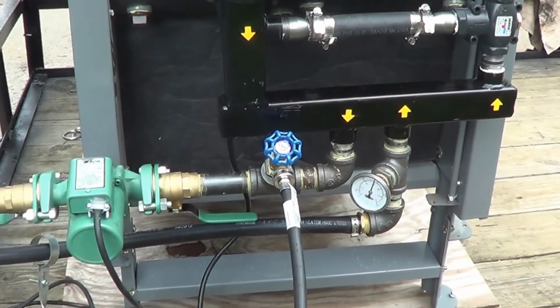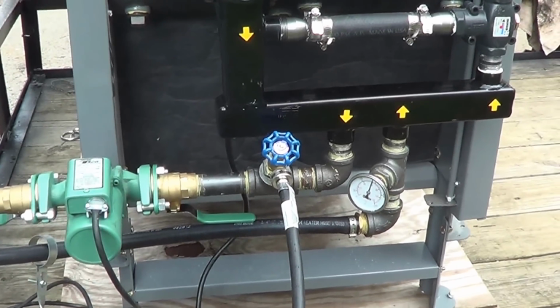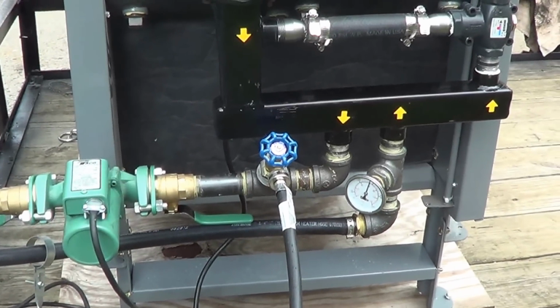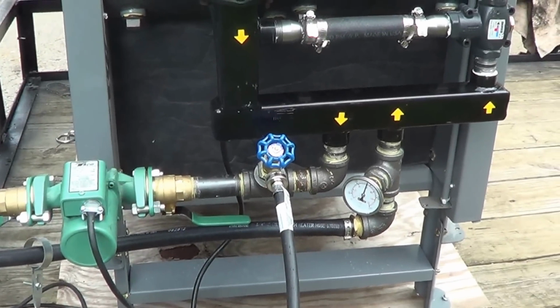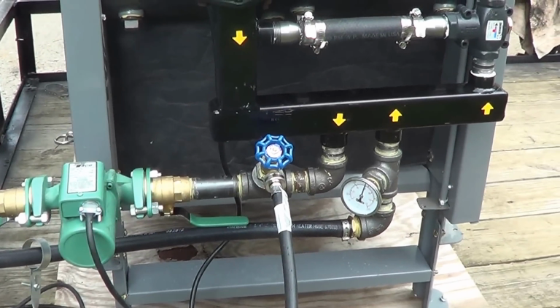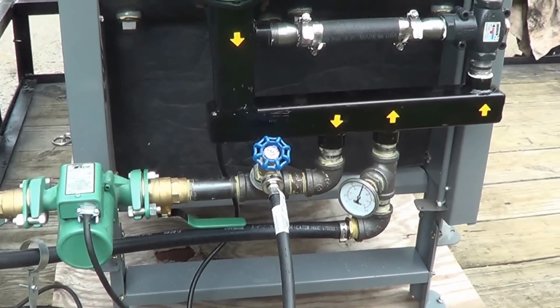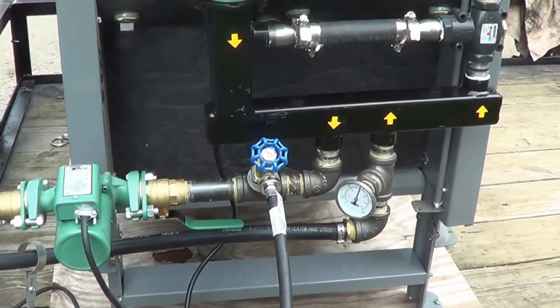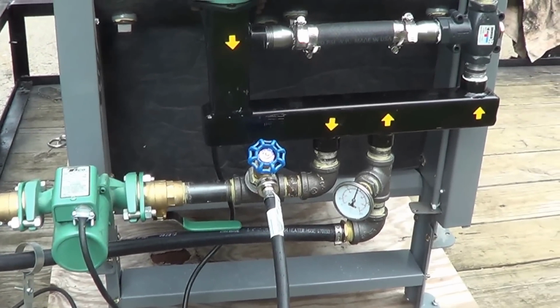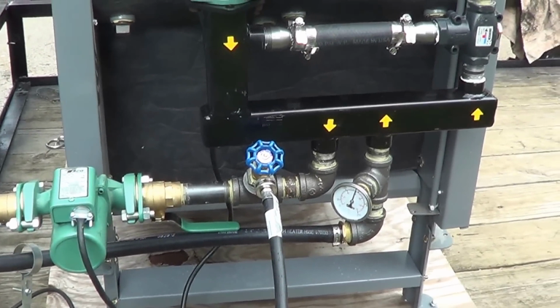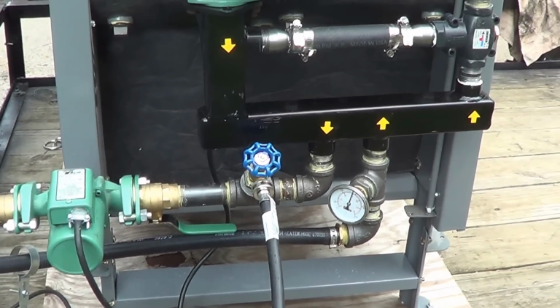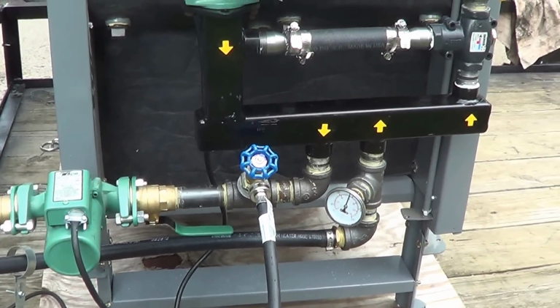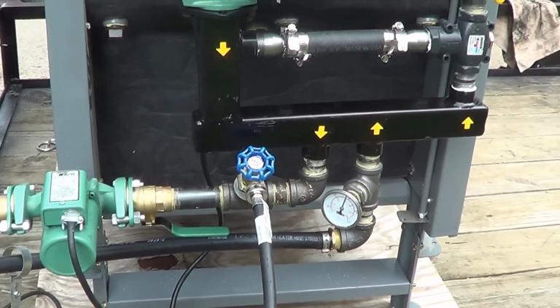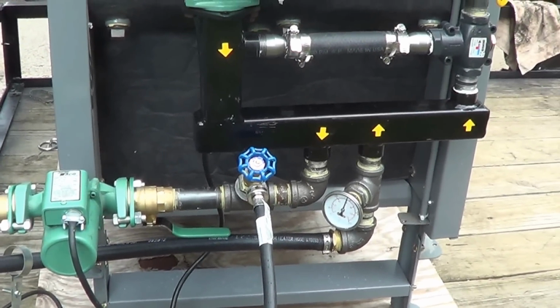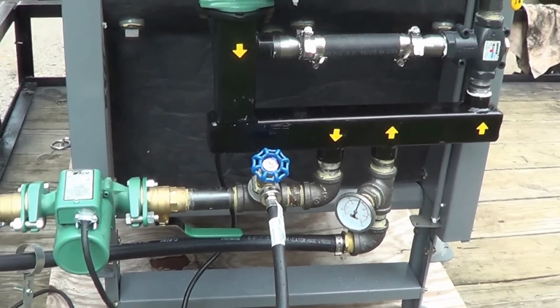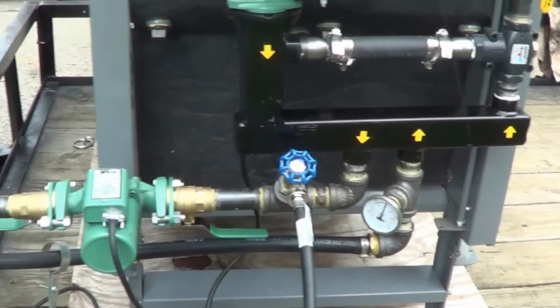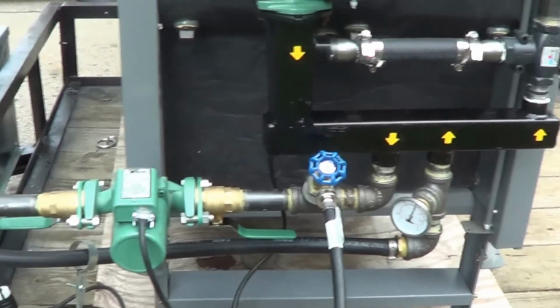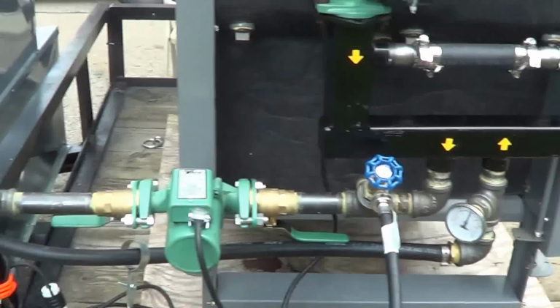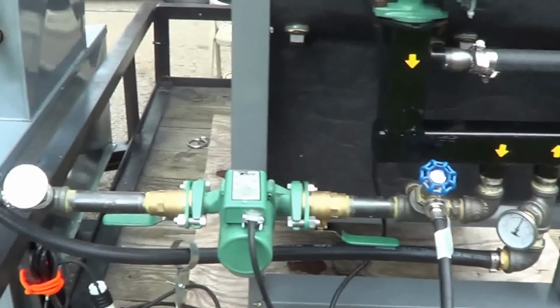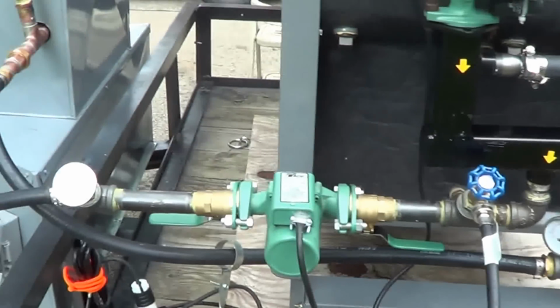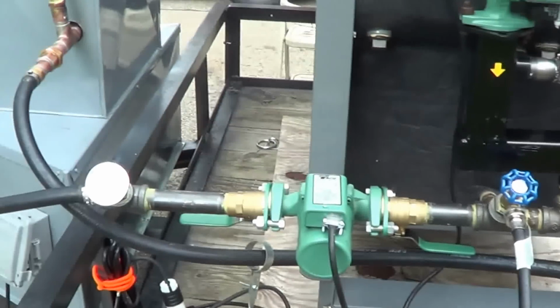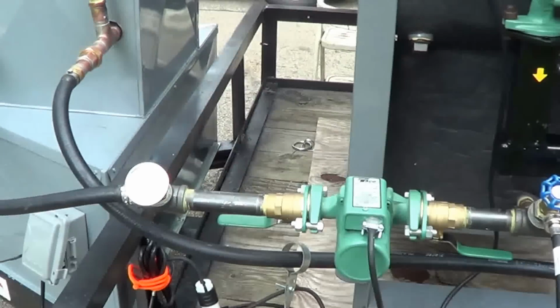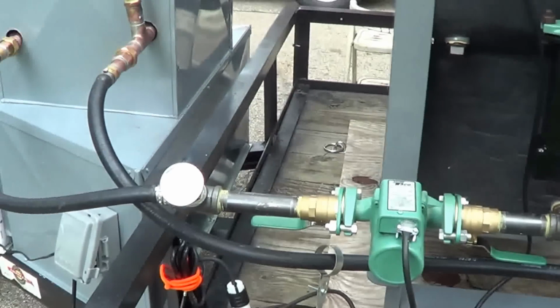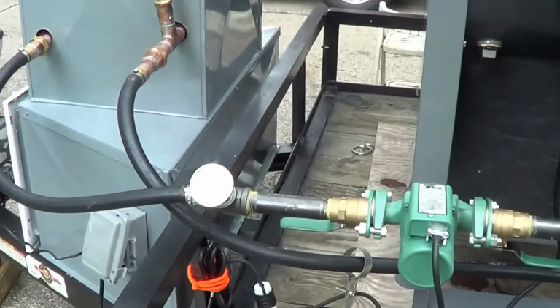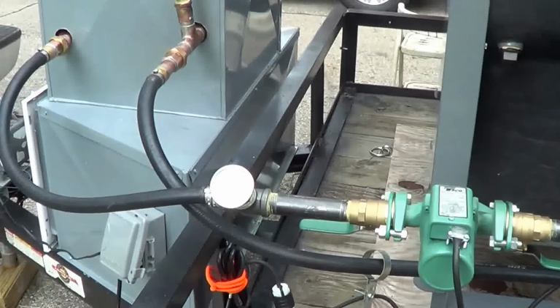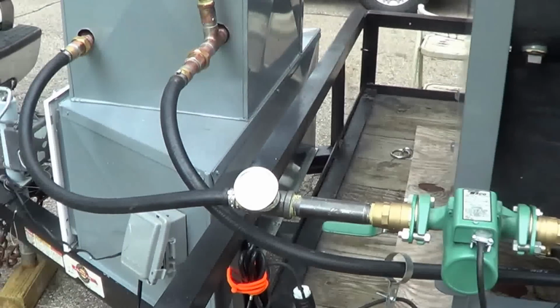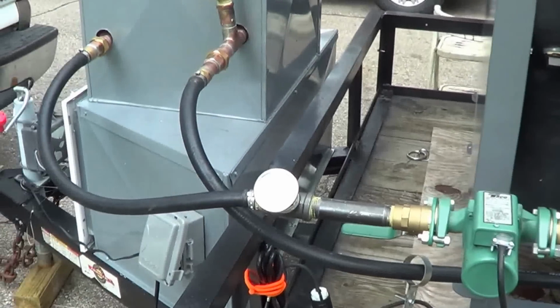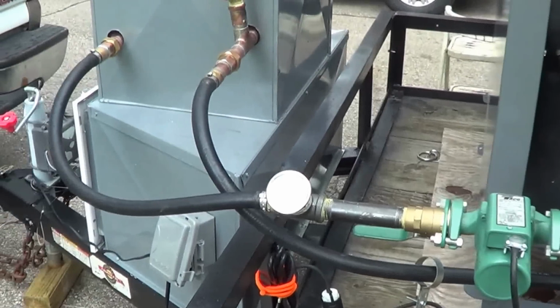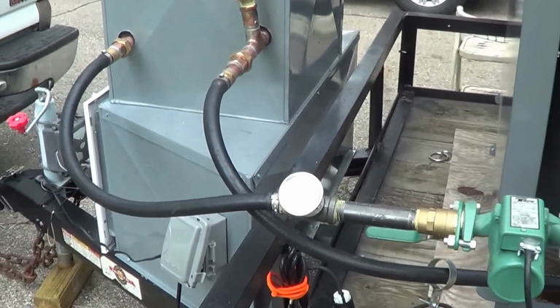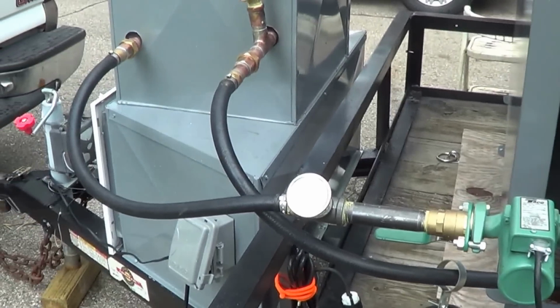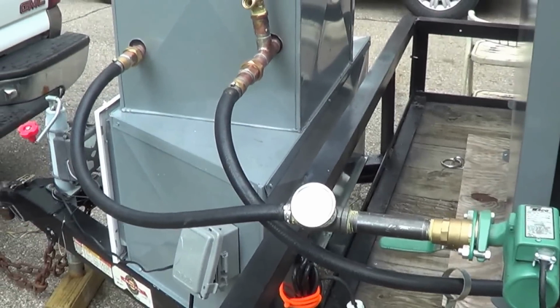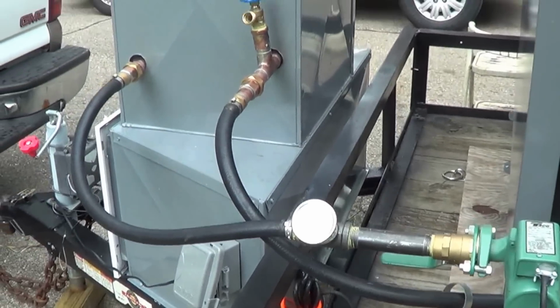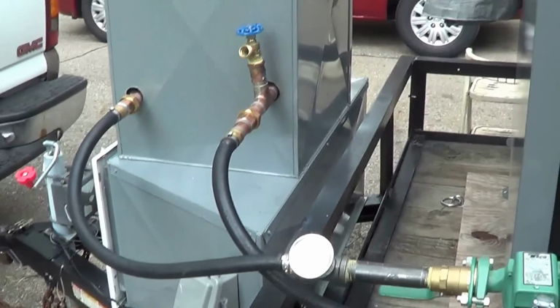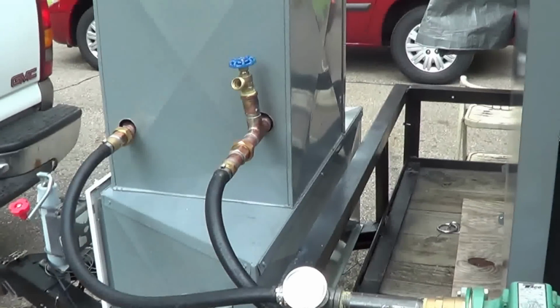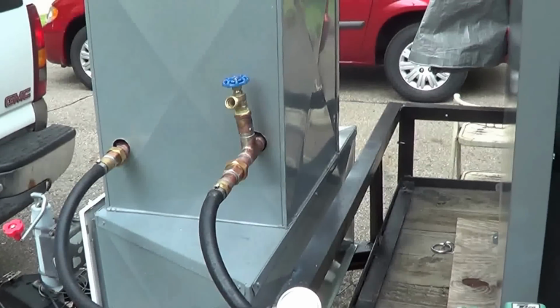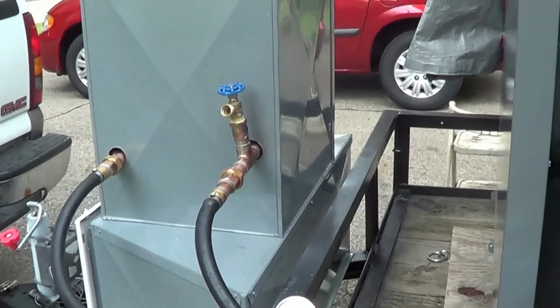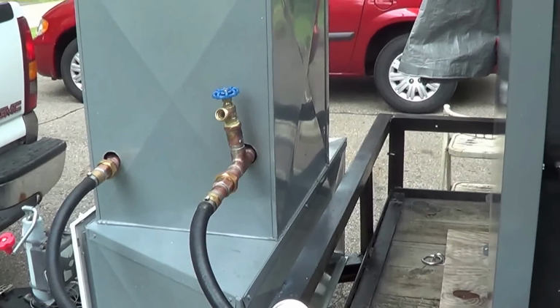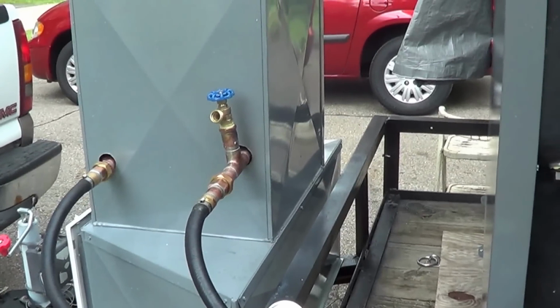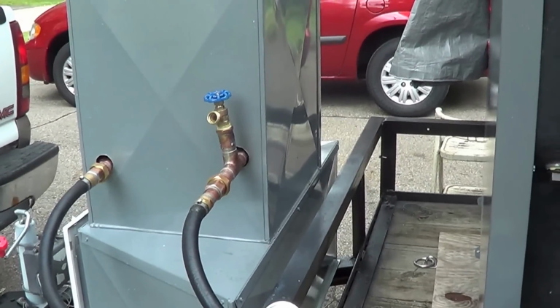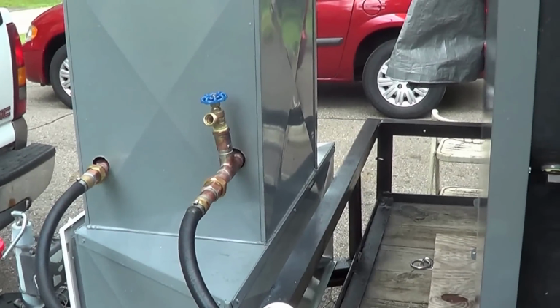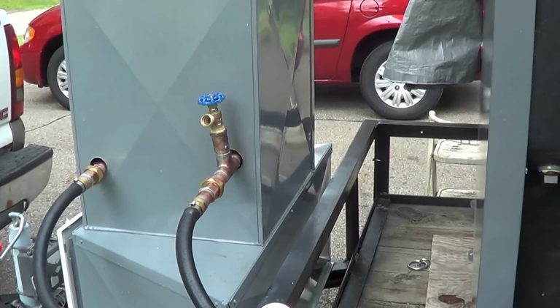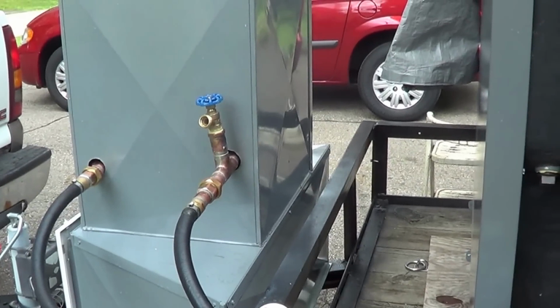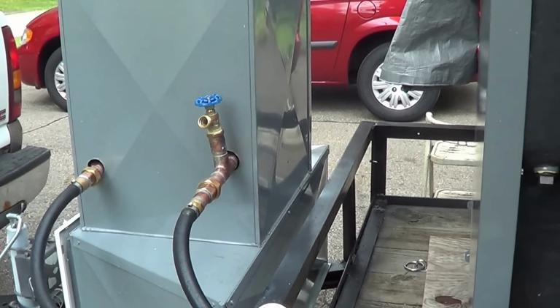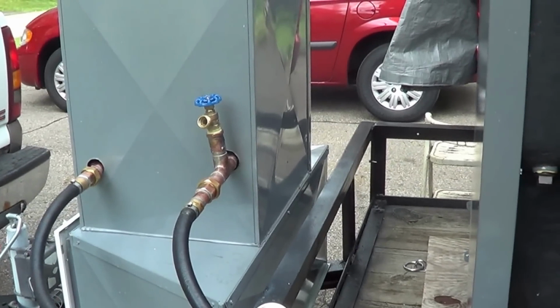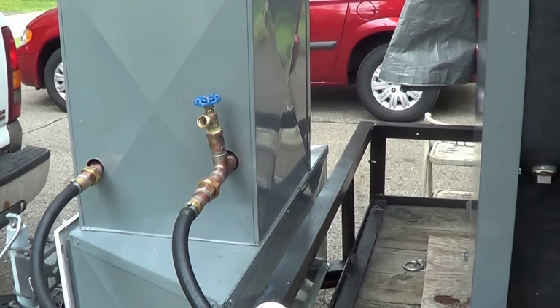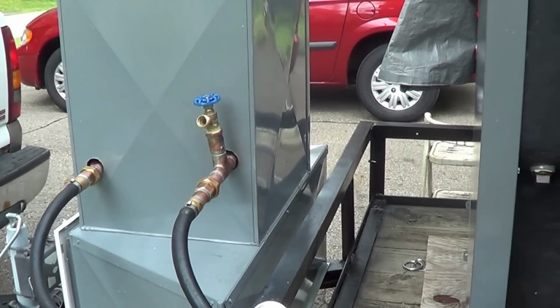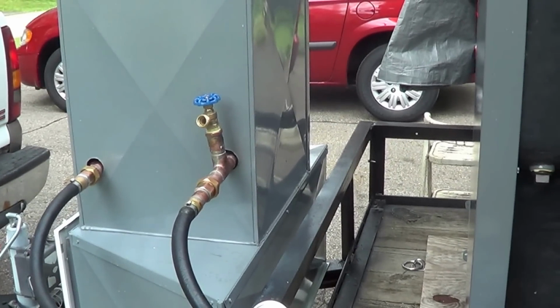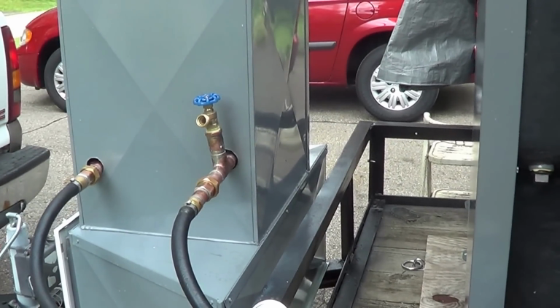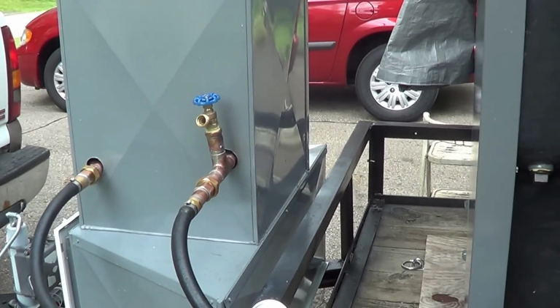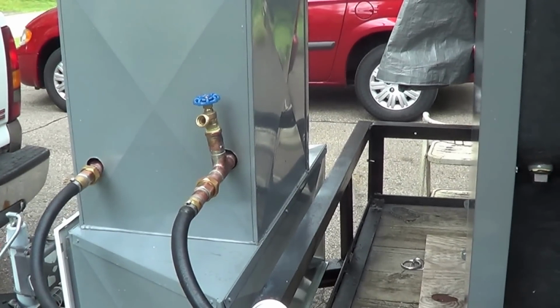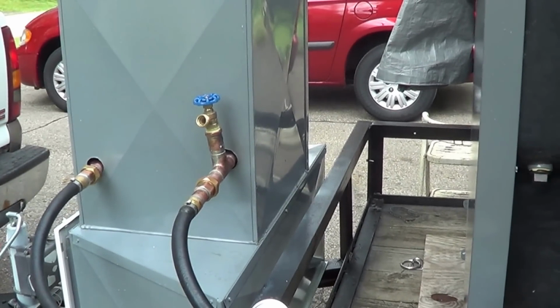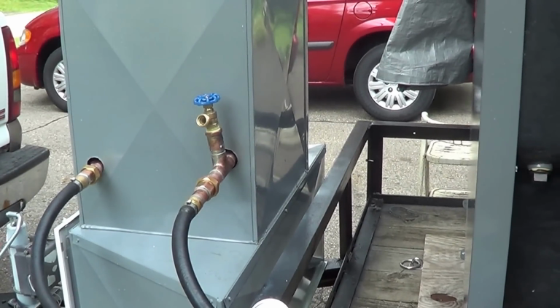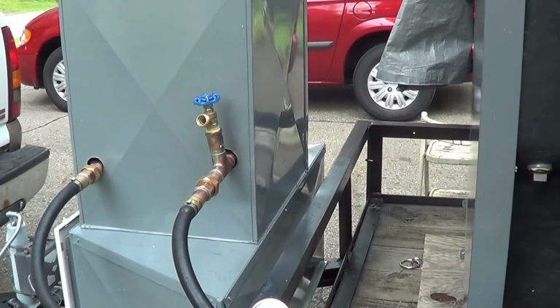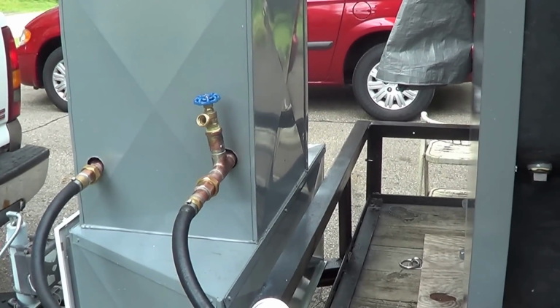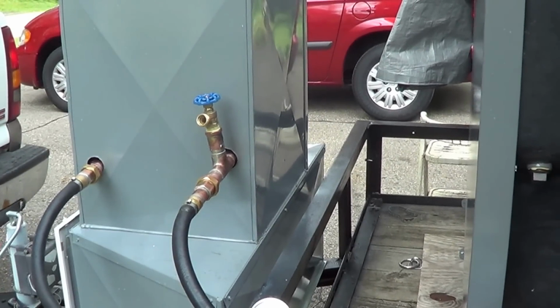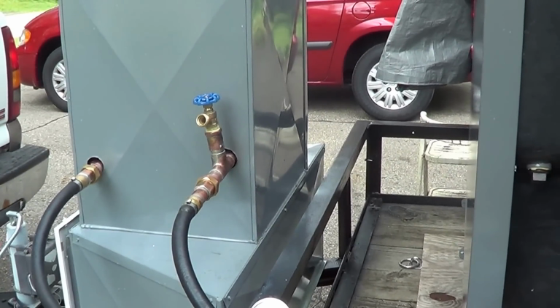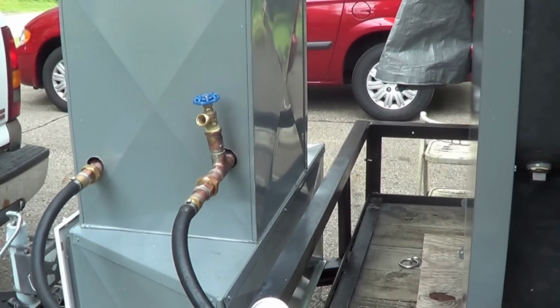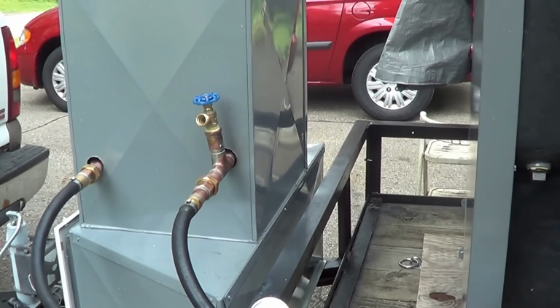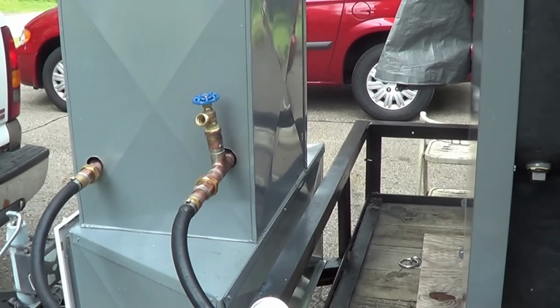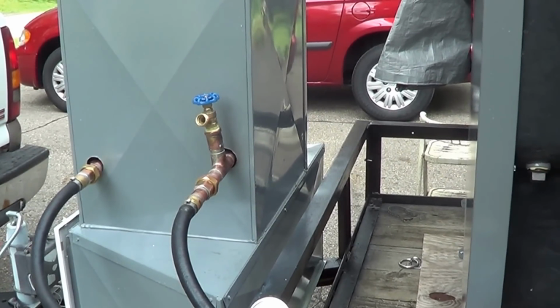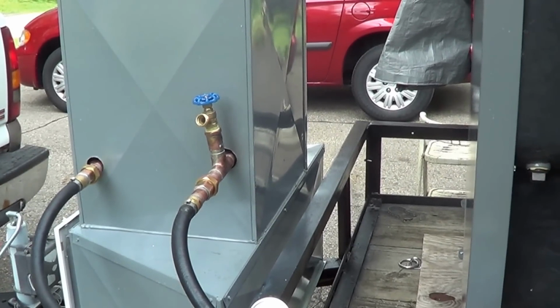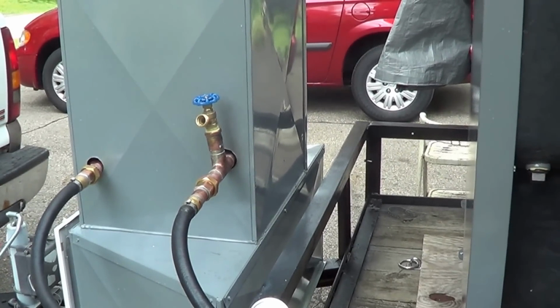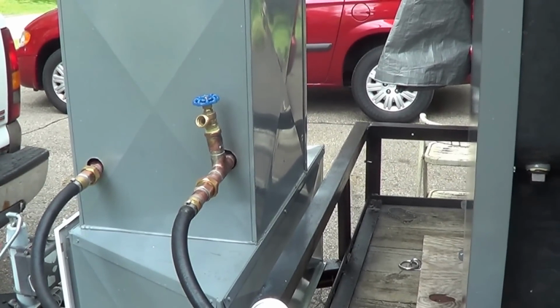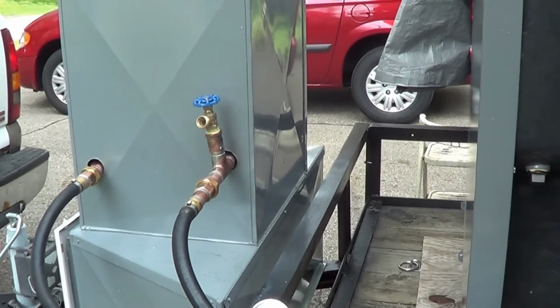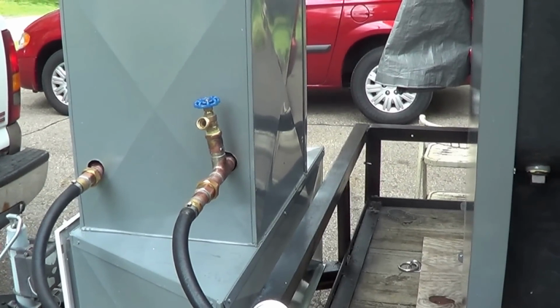Now that we've met that, we're running hot water out to the heat exchanger. In a minute, I'm going to turn the blower fan on.